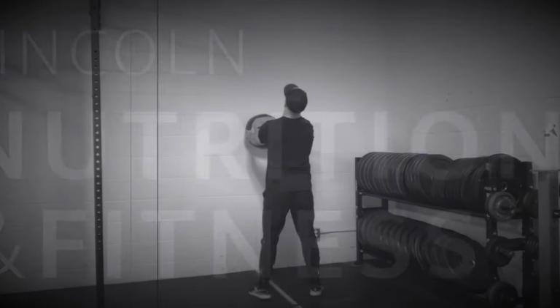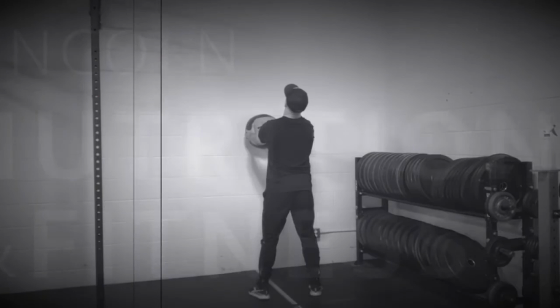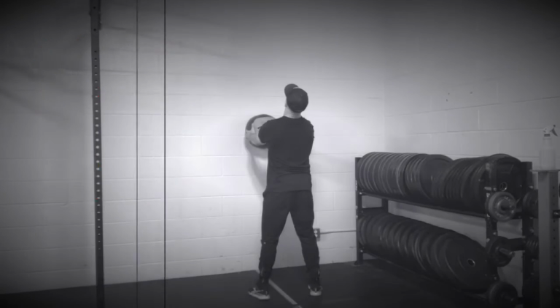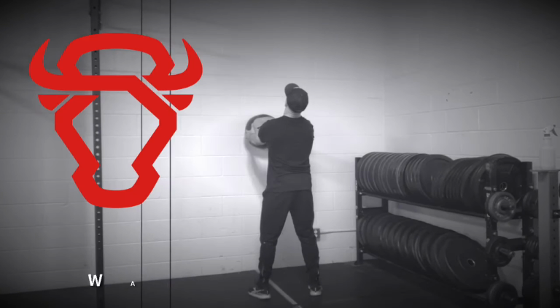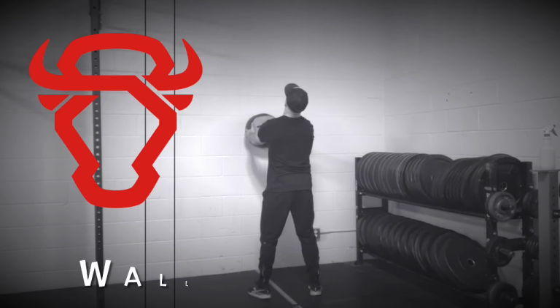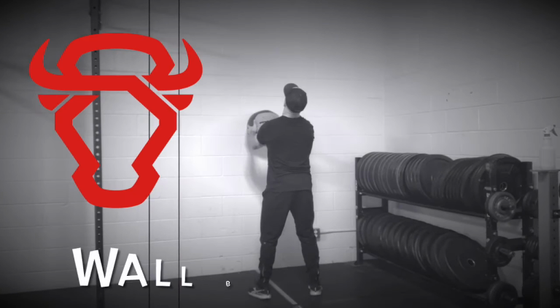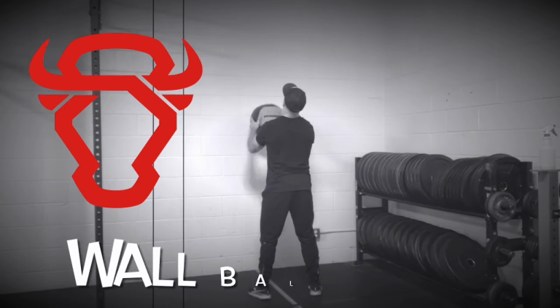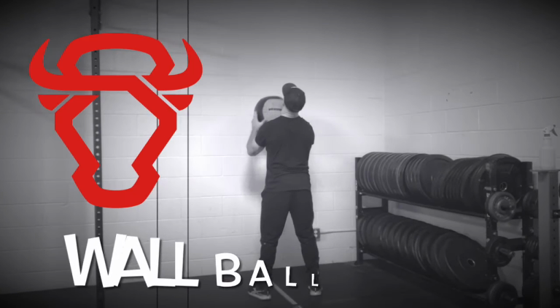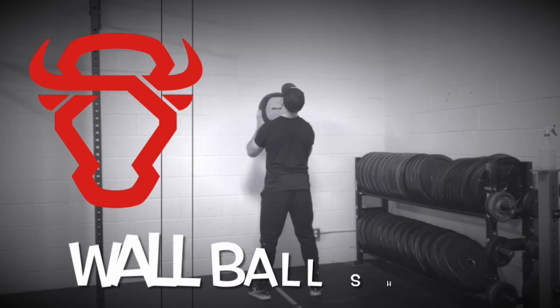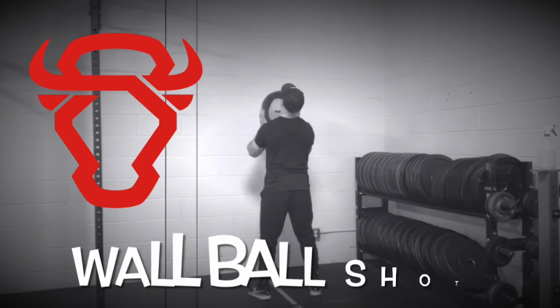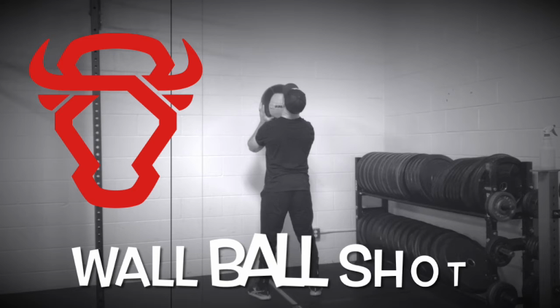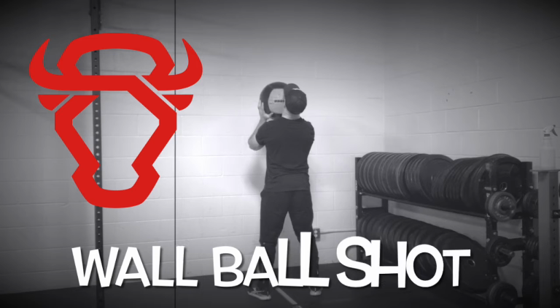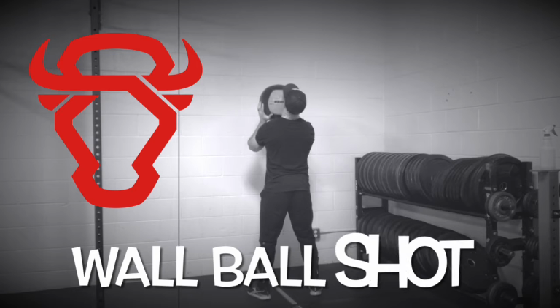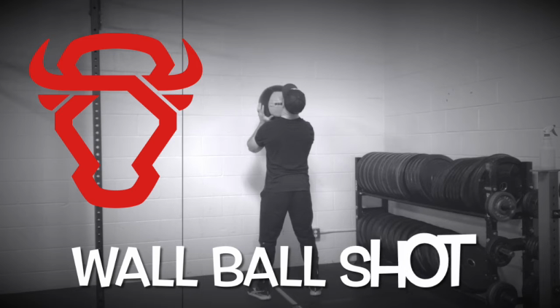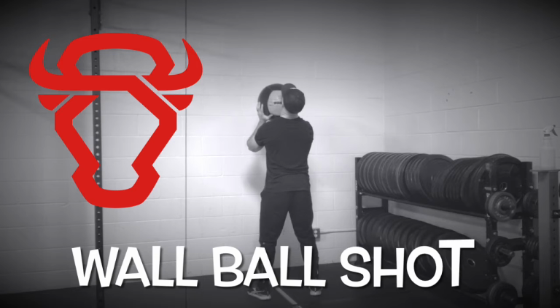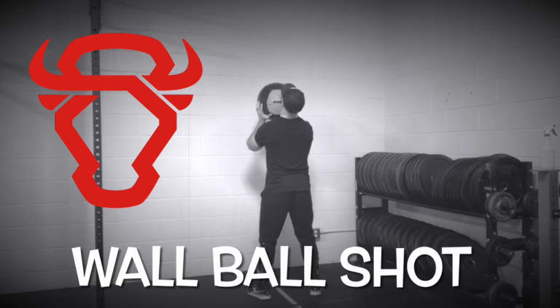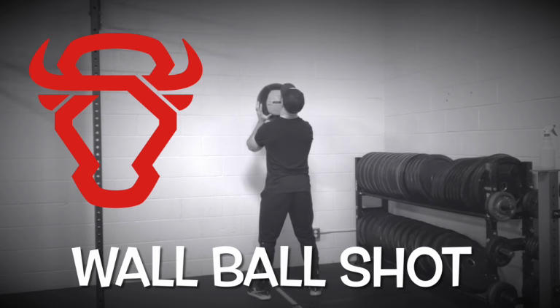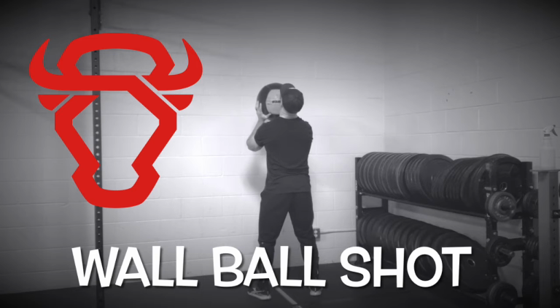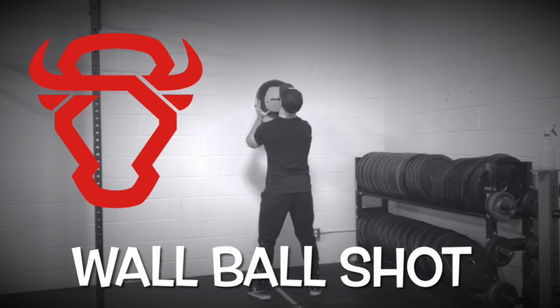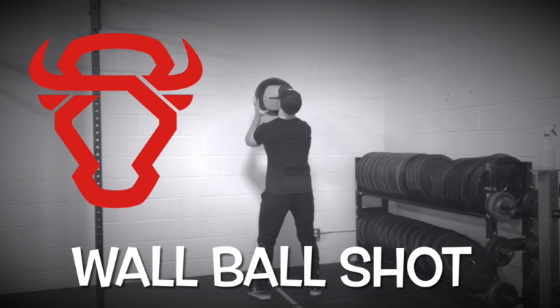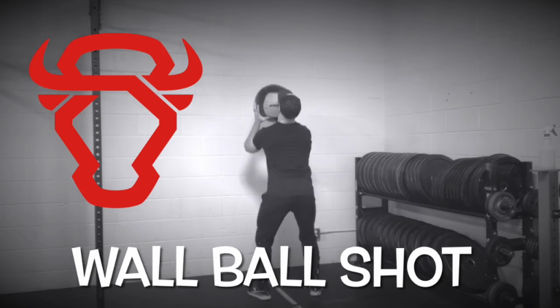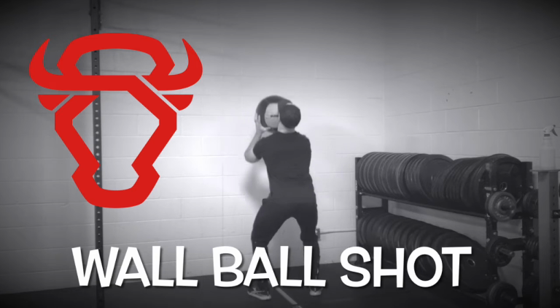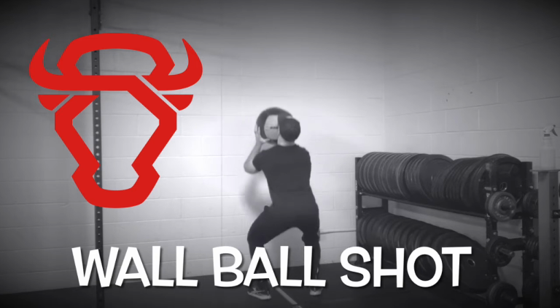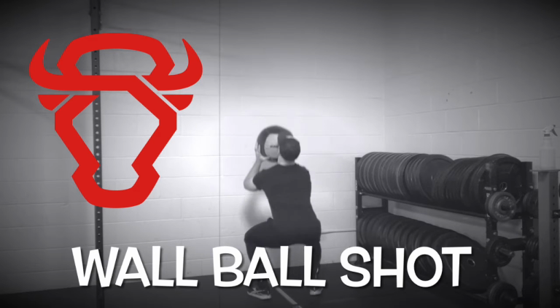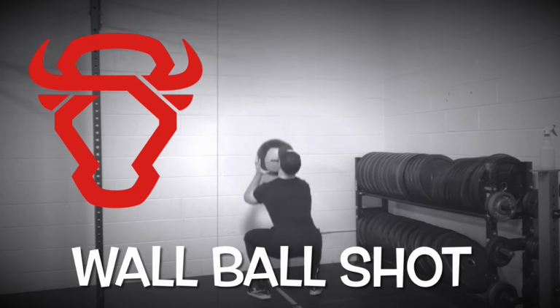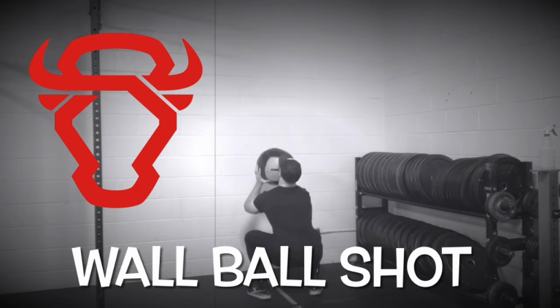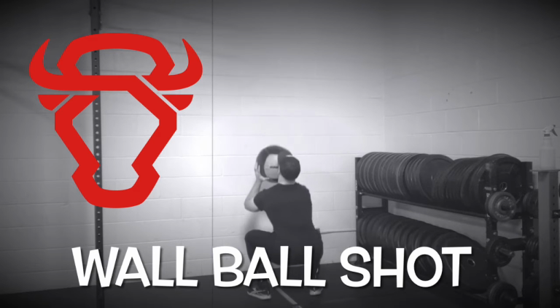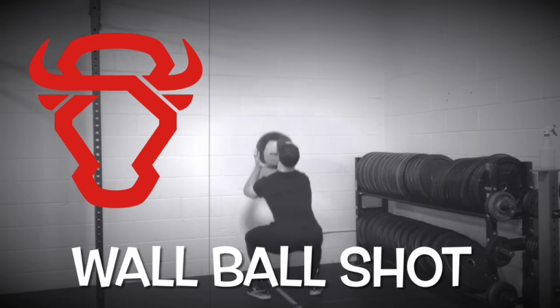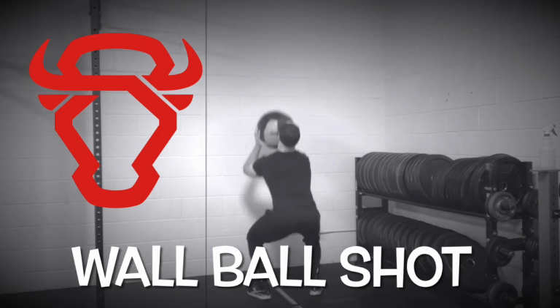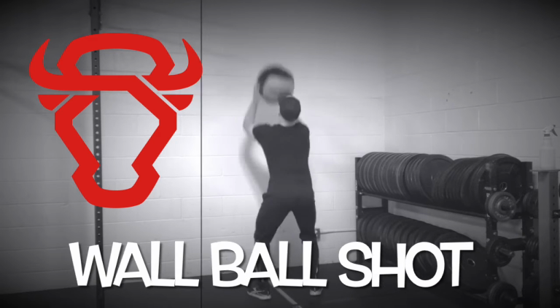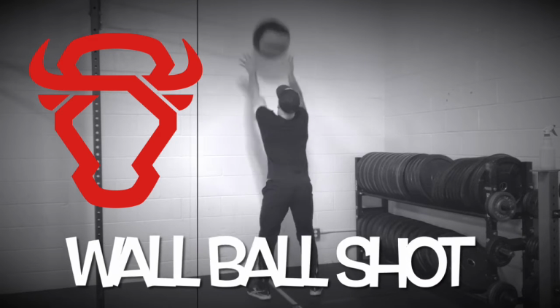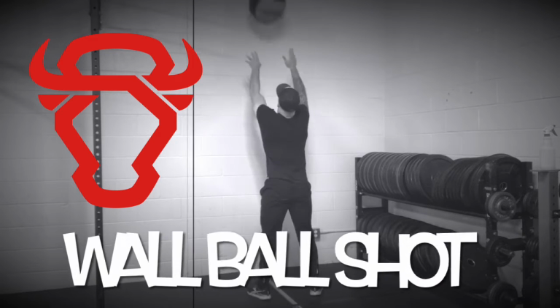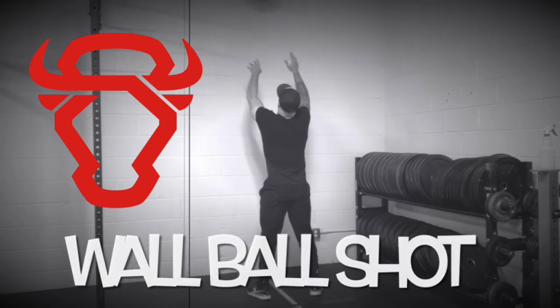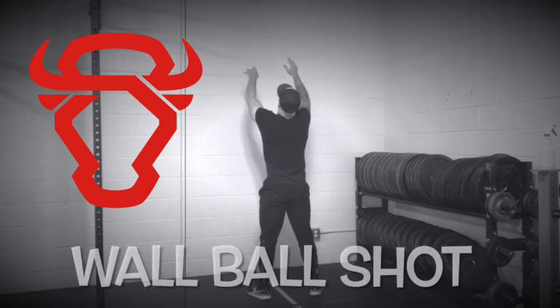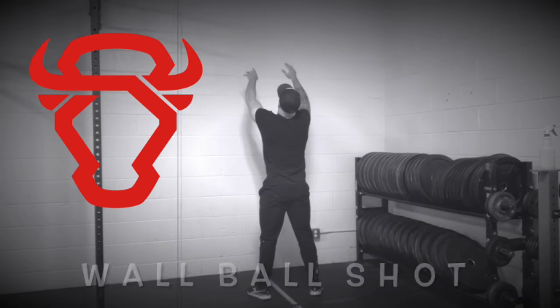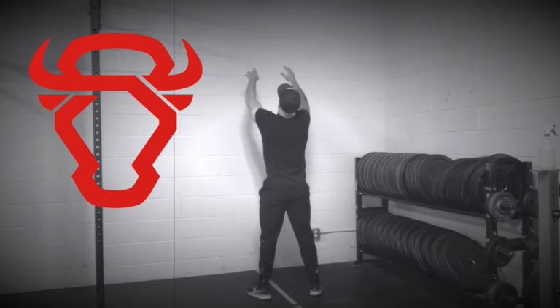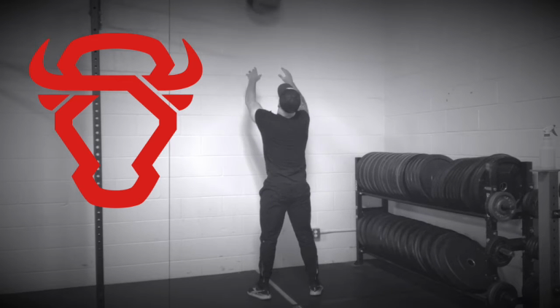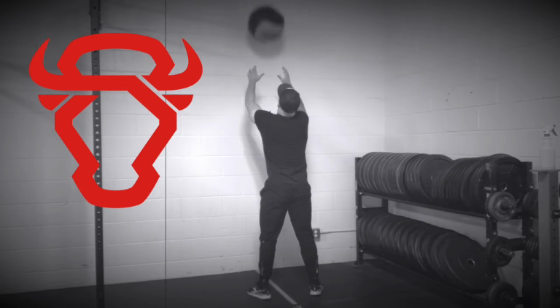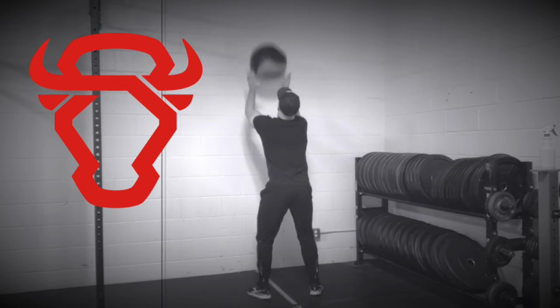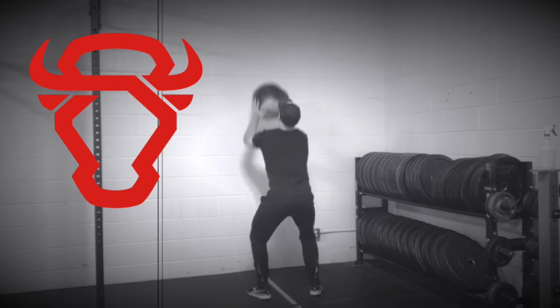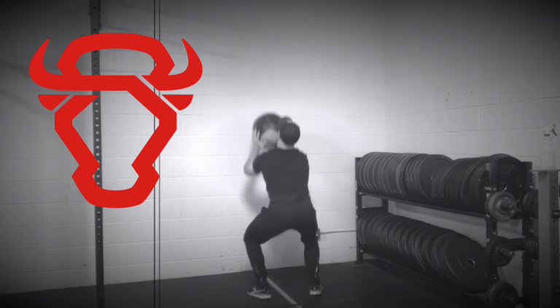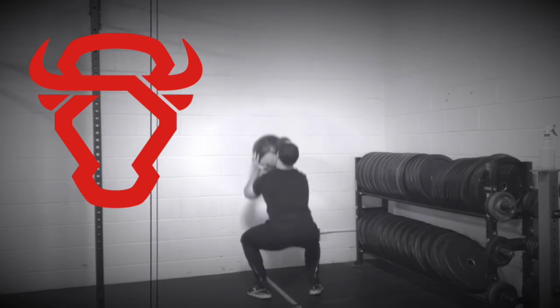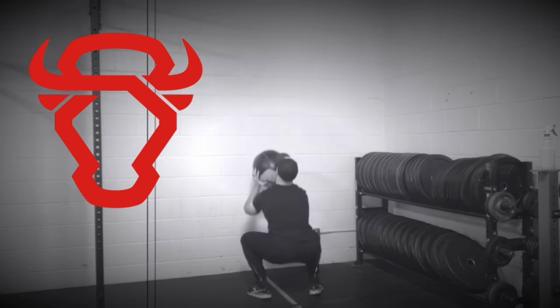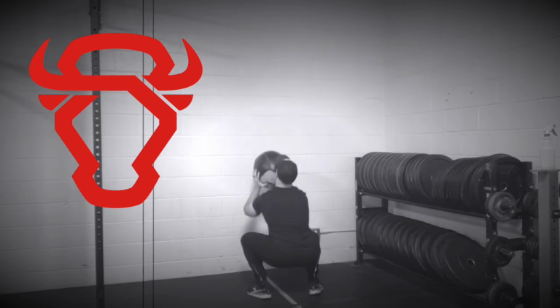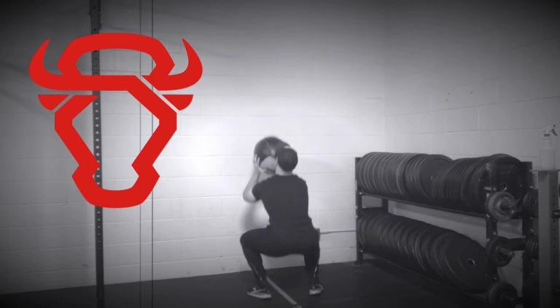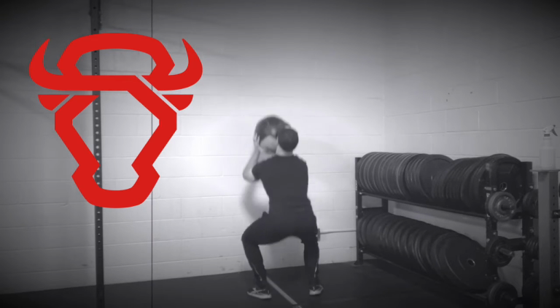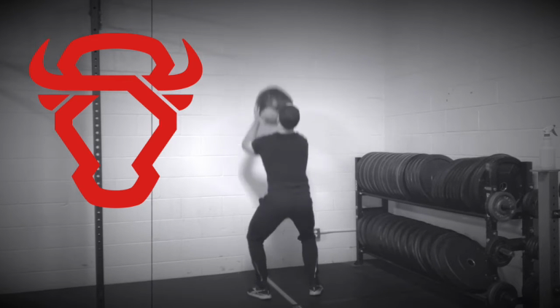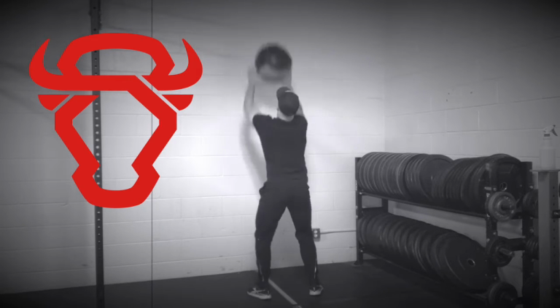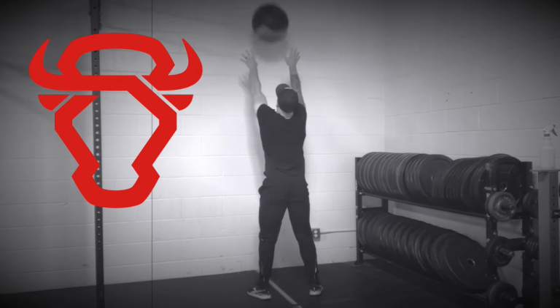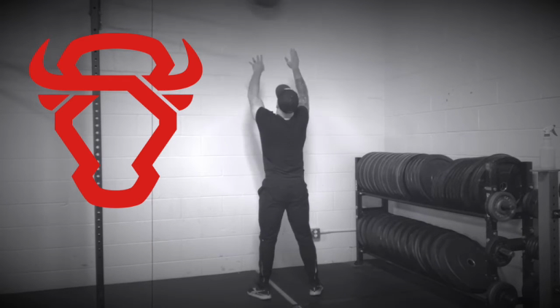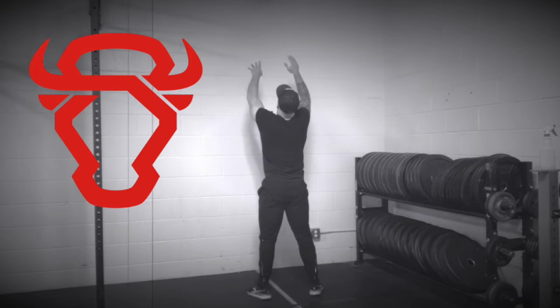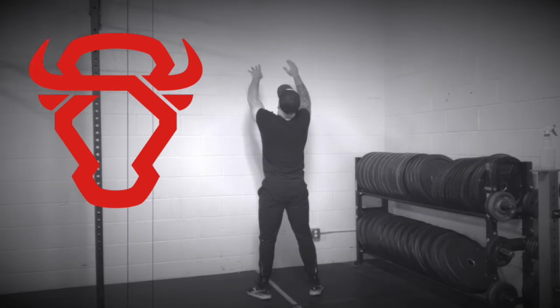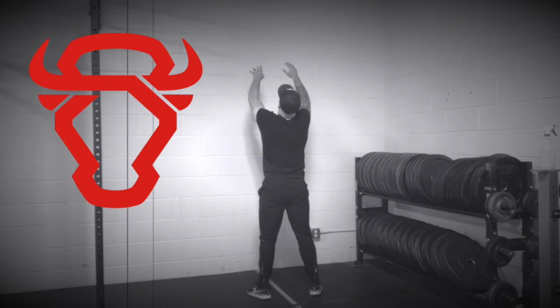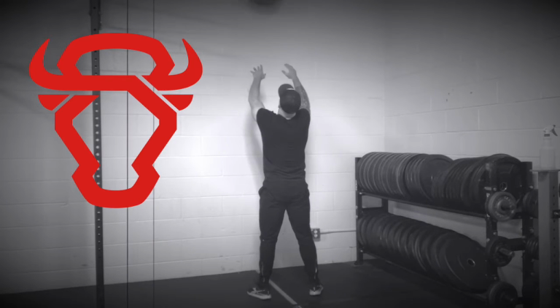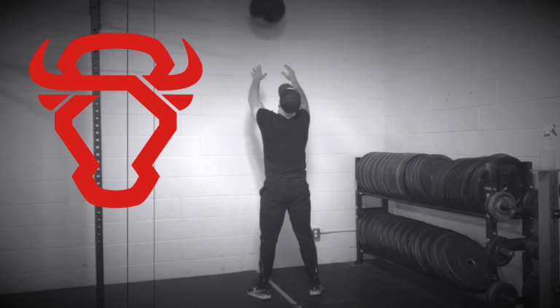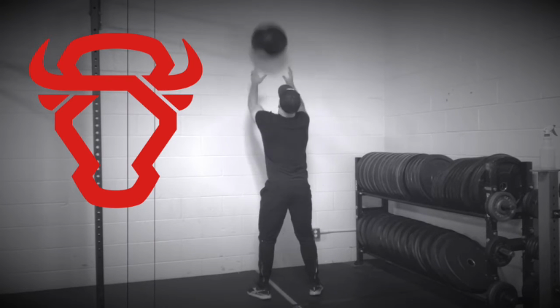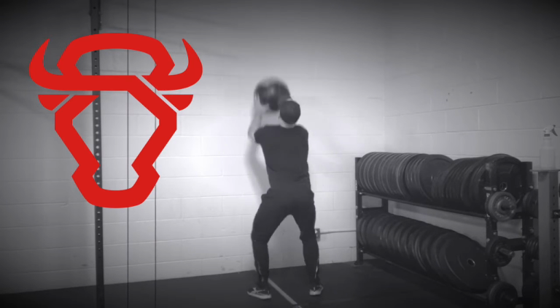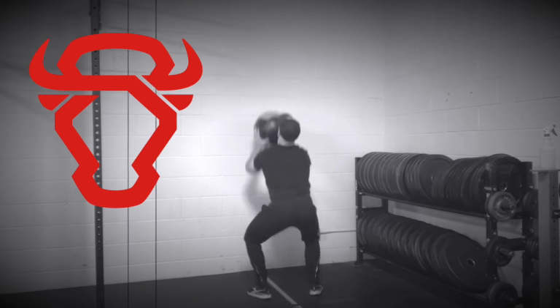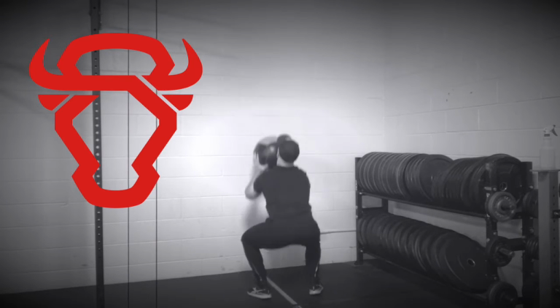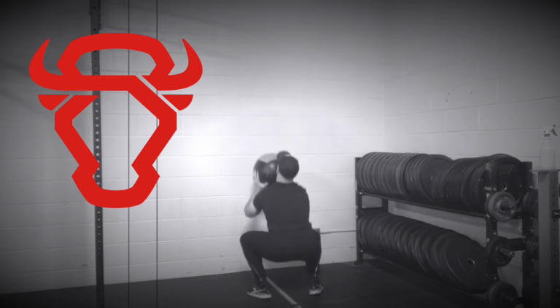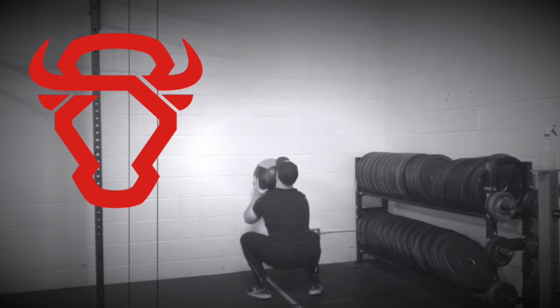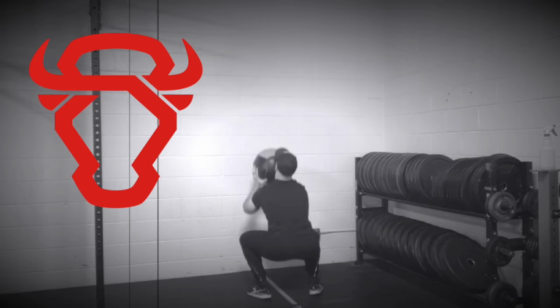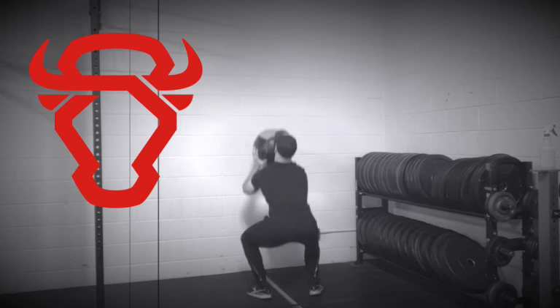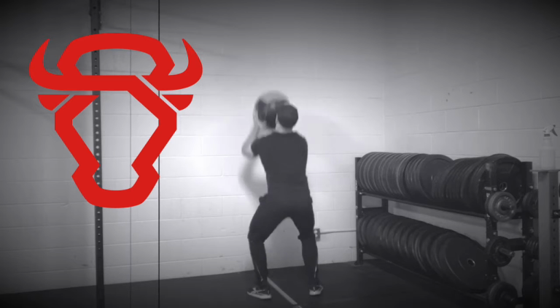The wall ball shot is a beneficial full-body exercise for improving metabolic conditioning and building lower and upper body strength.